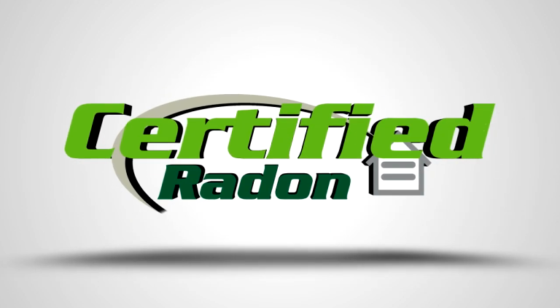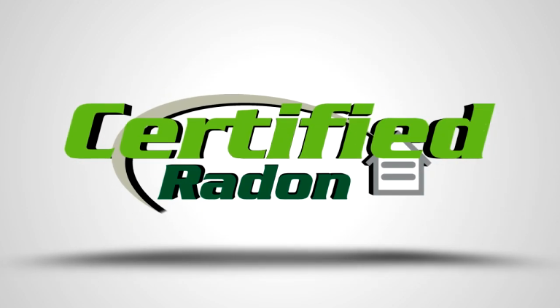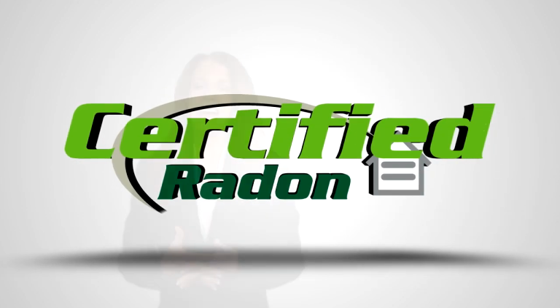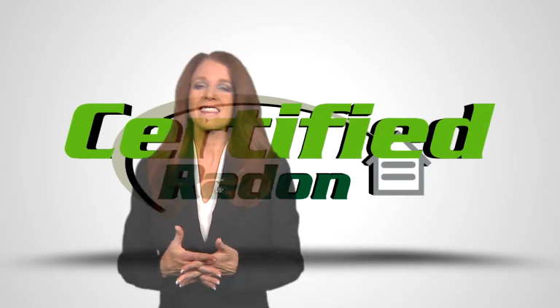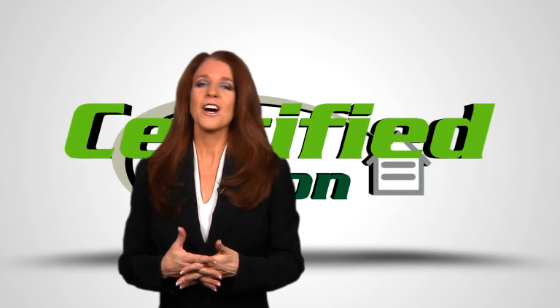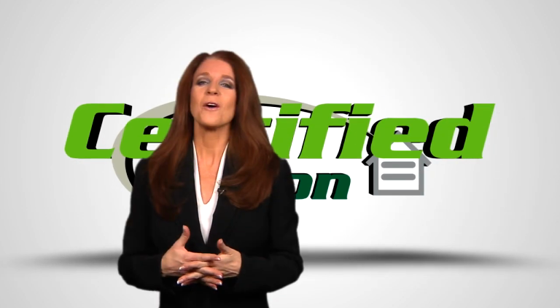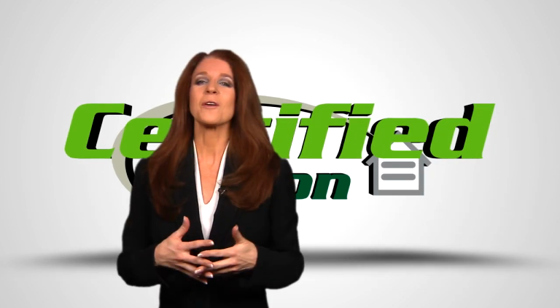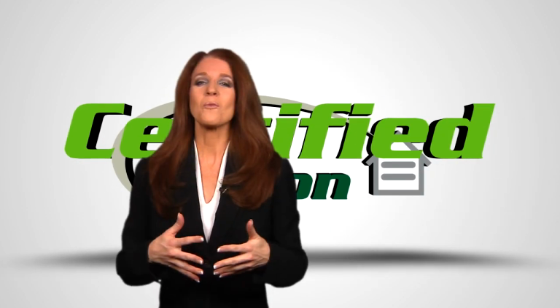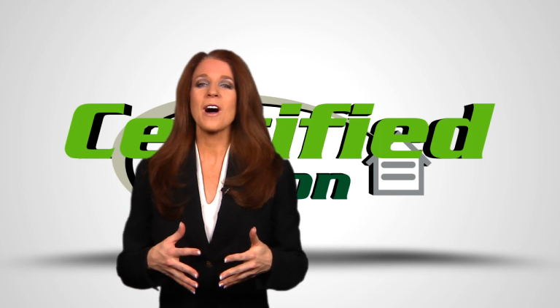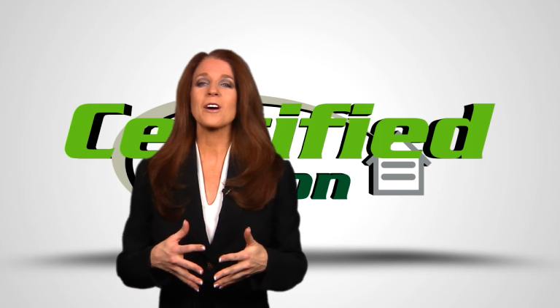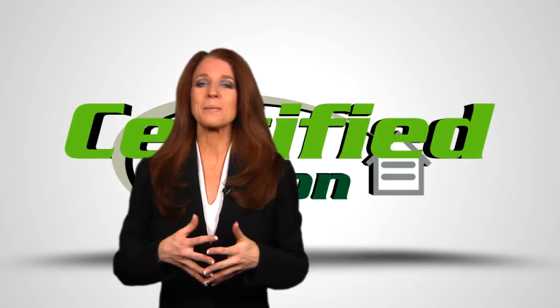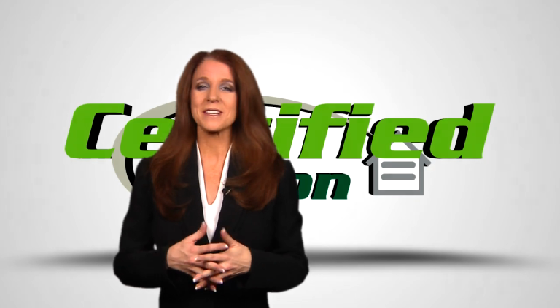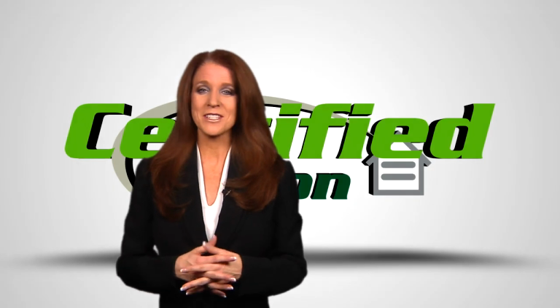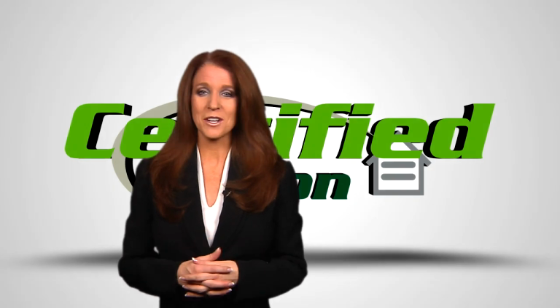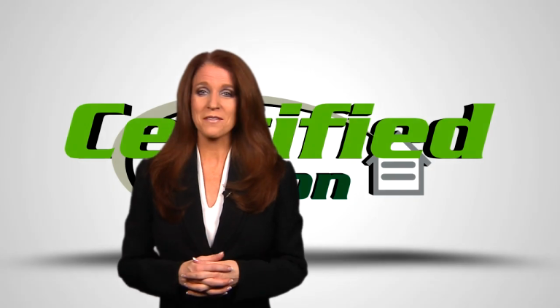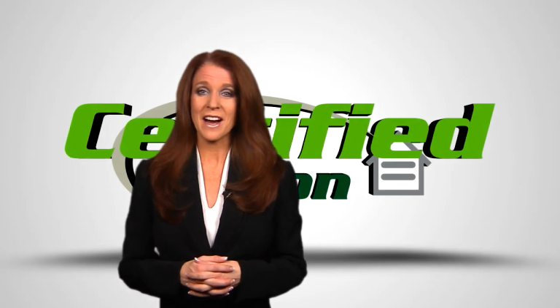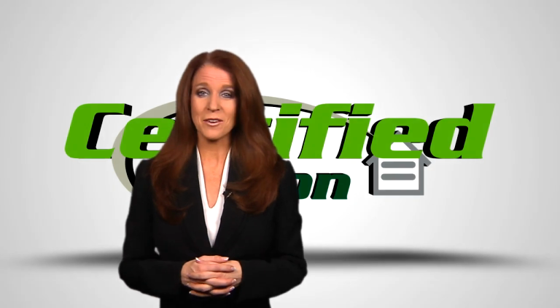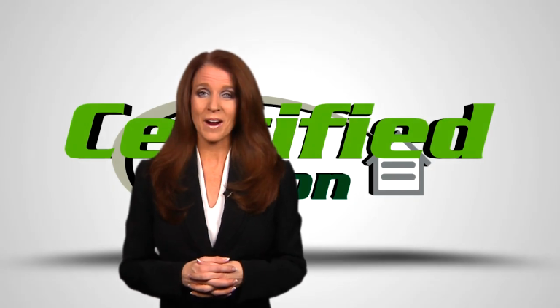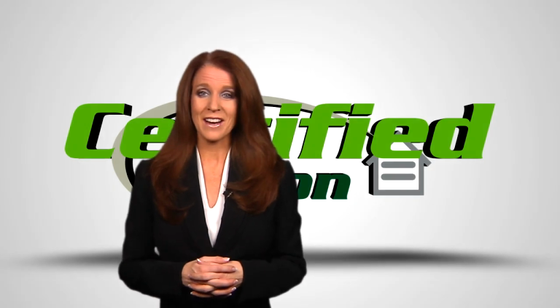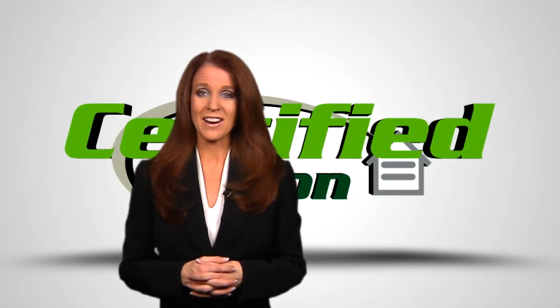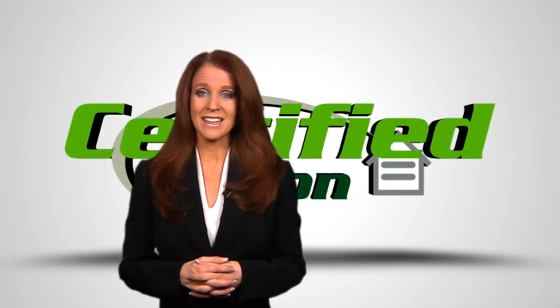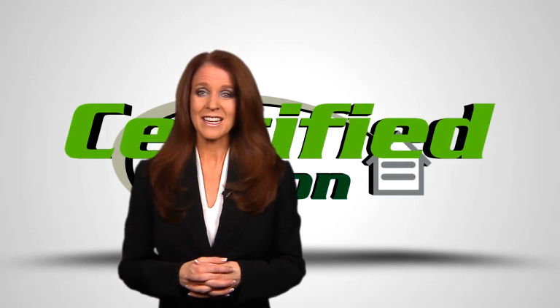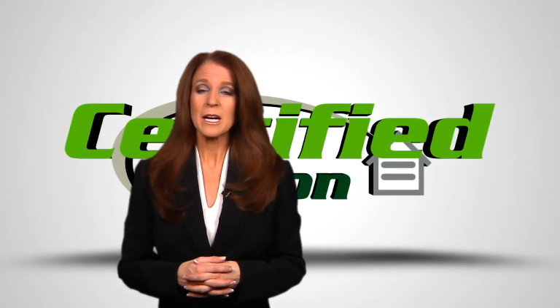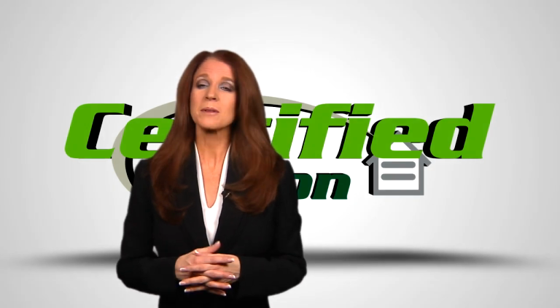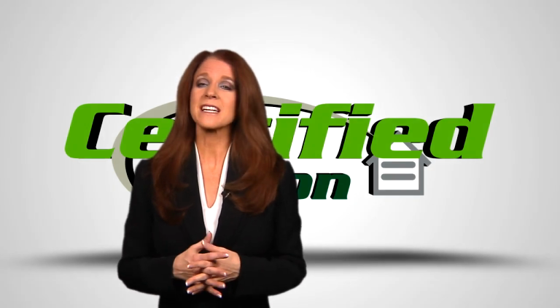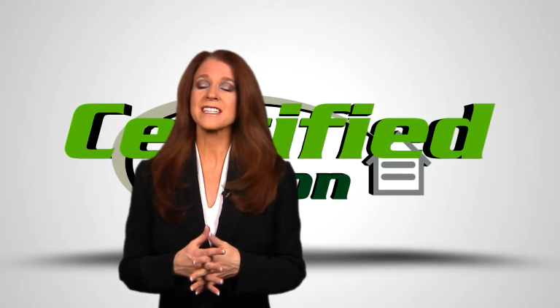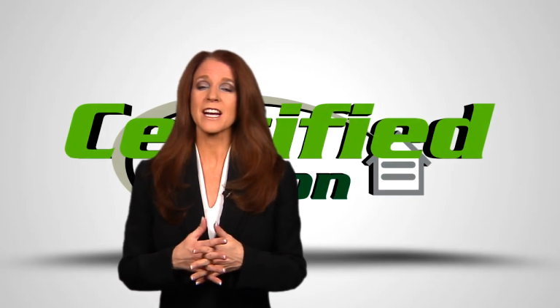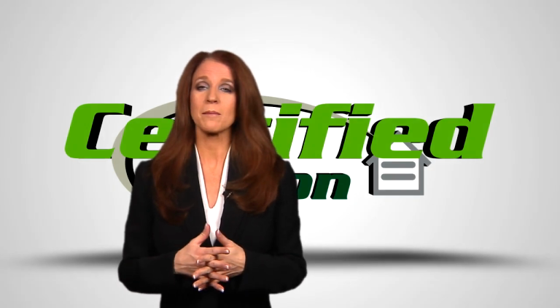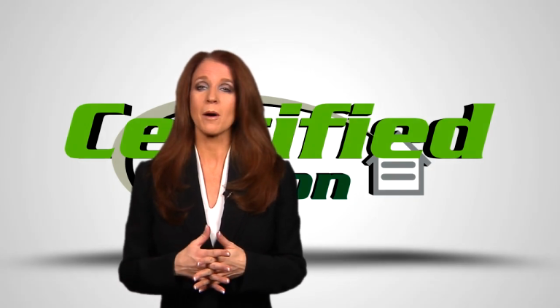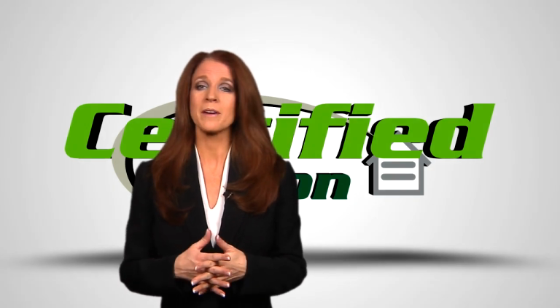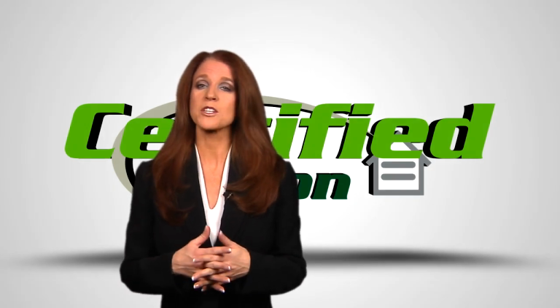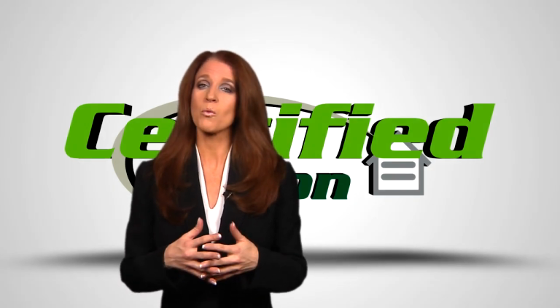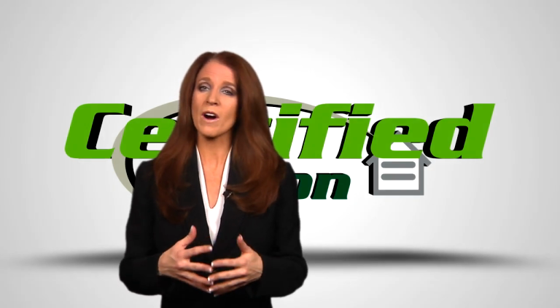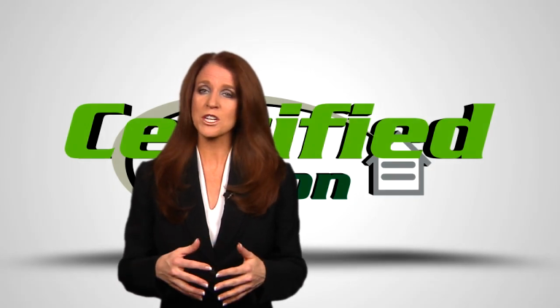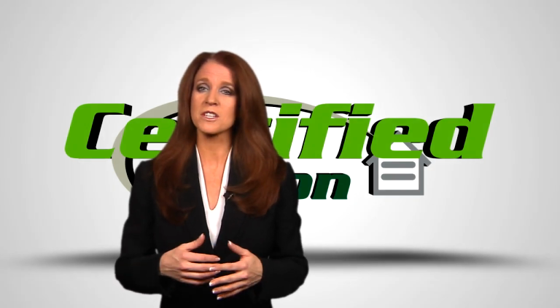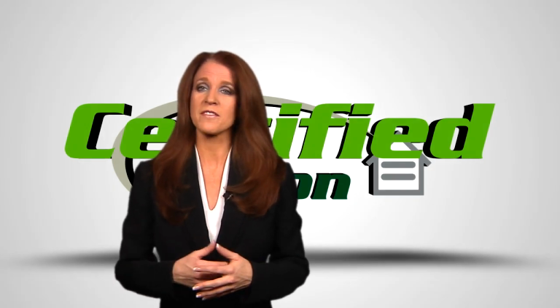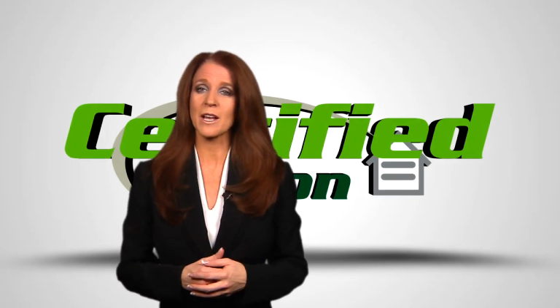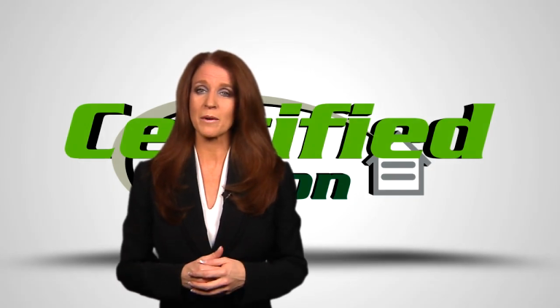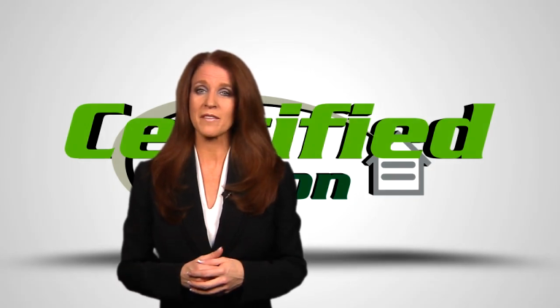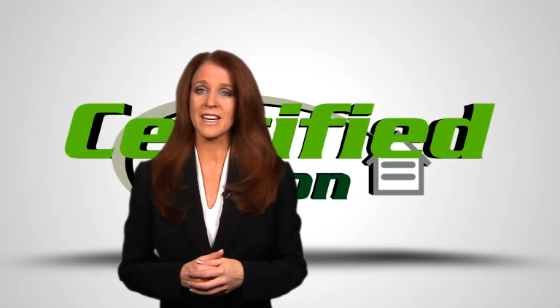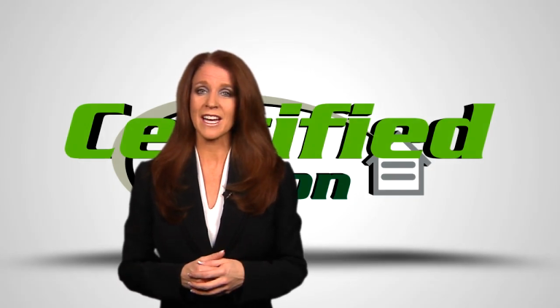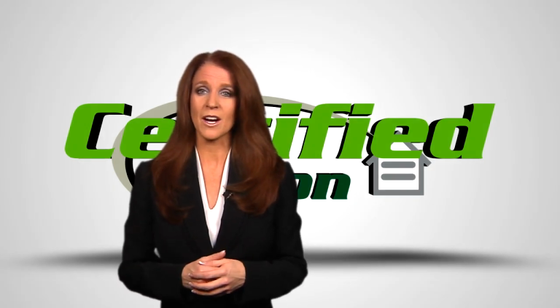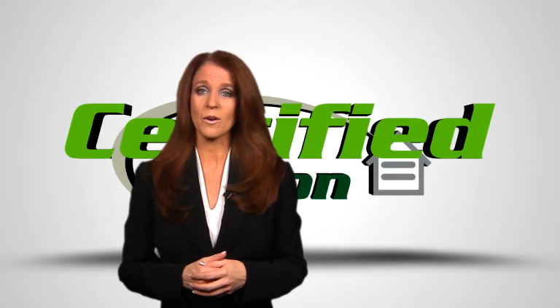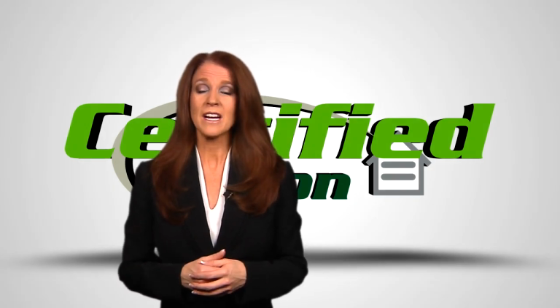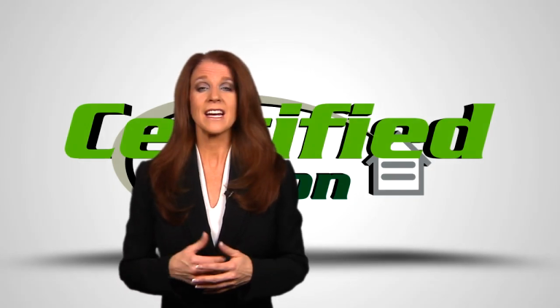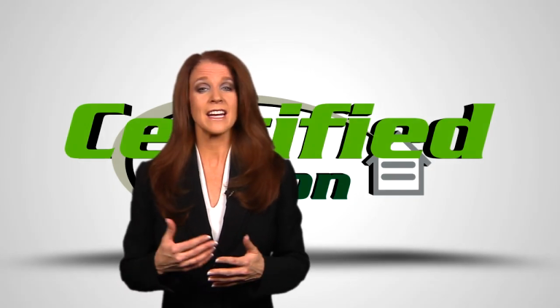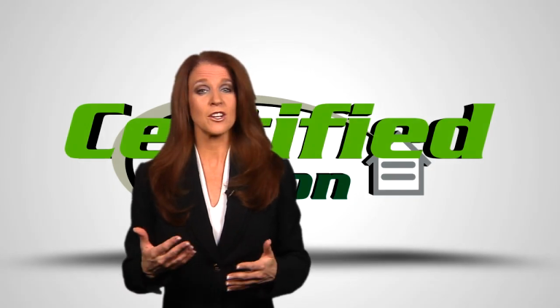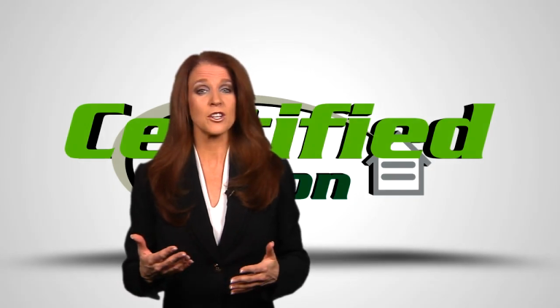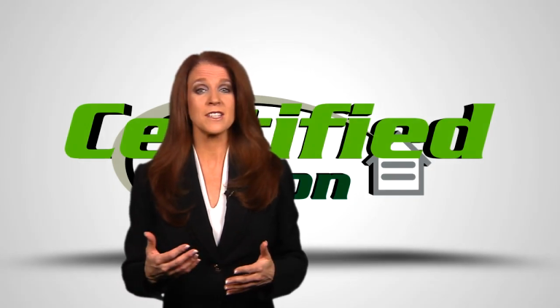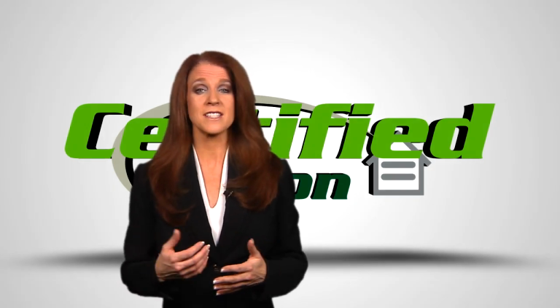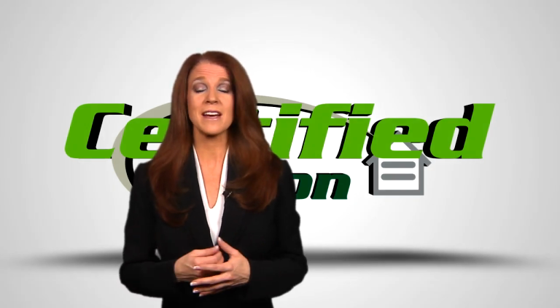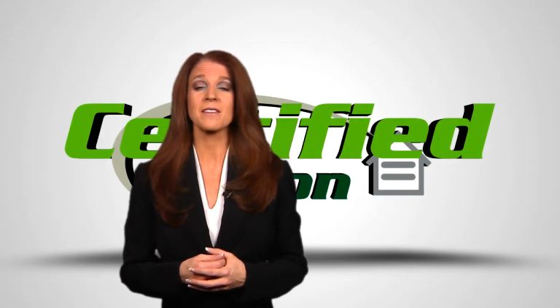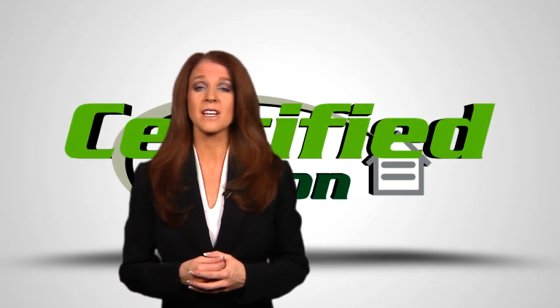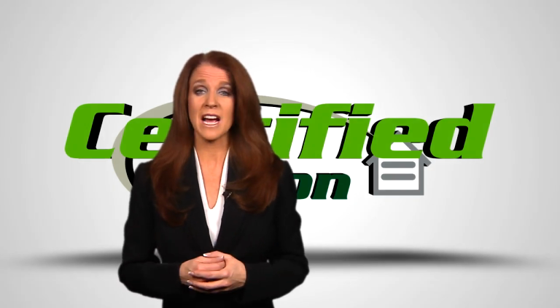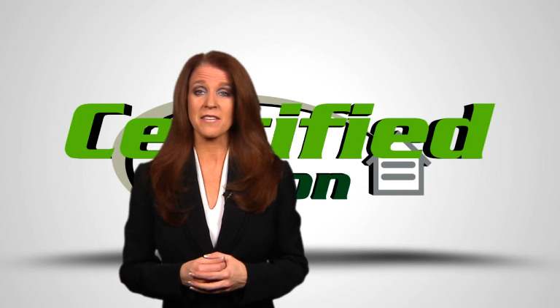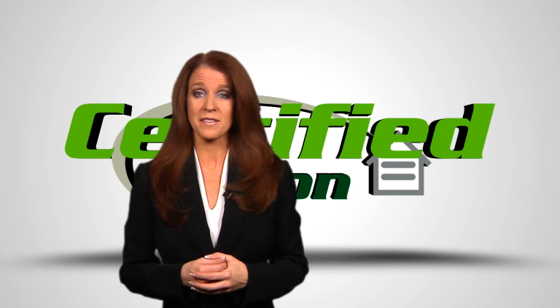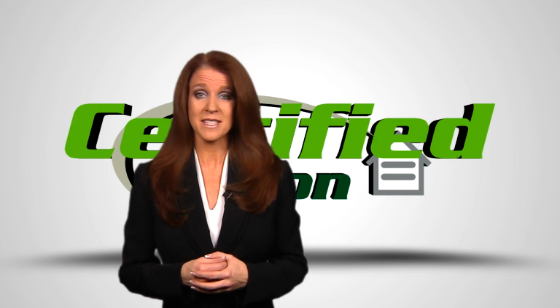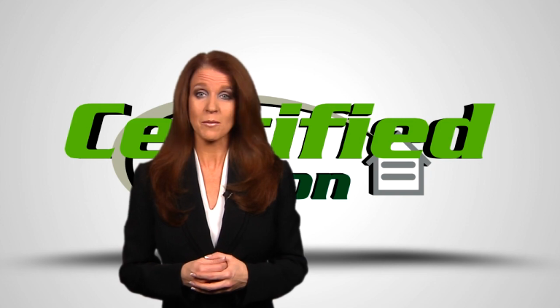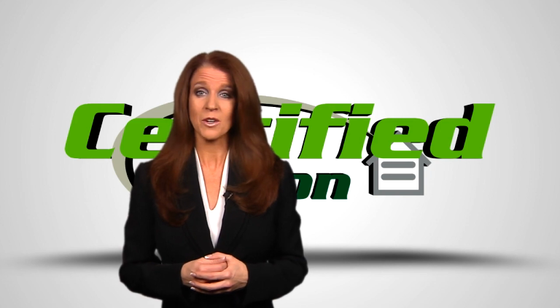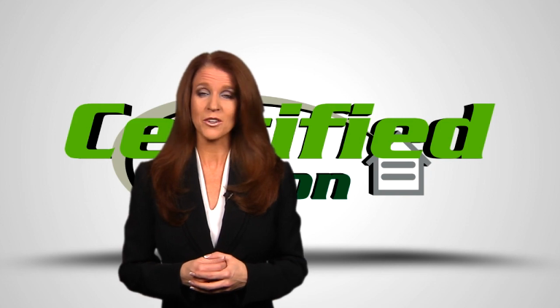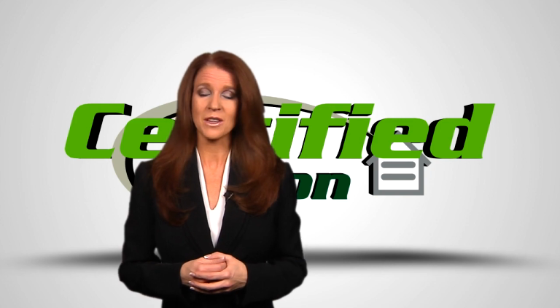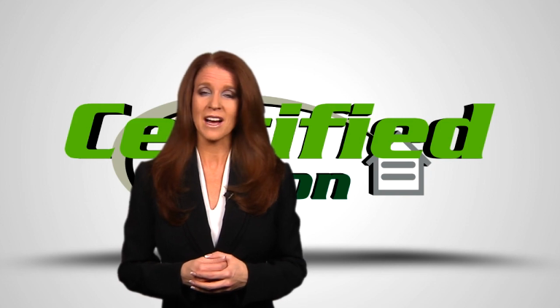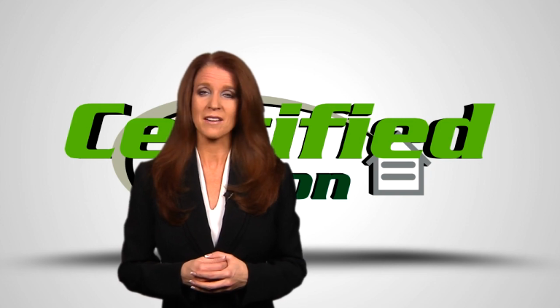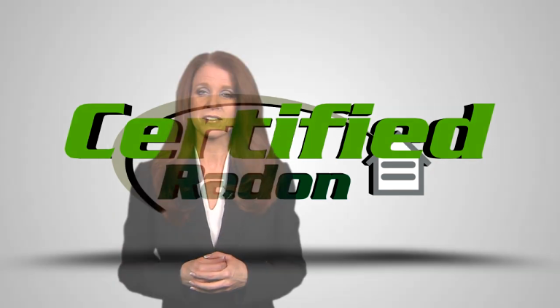Hello and welcome to Certified Radon. Please take a moment to watch the following video. It could save the life of someone you love.